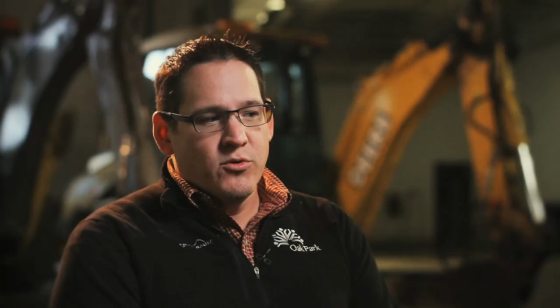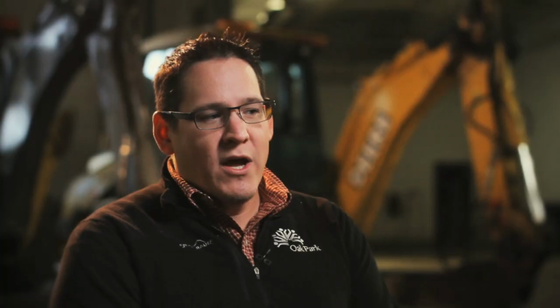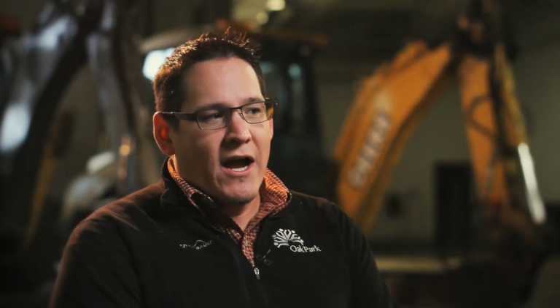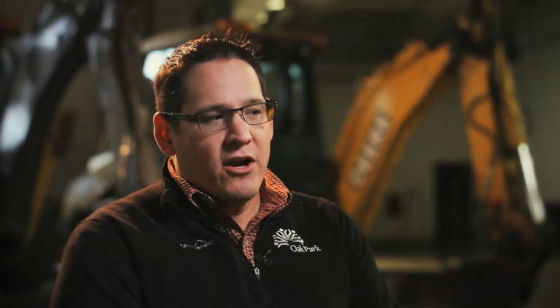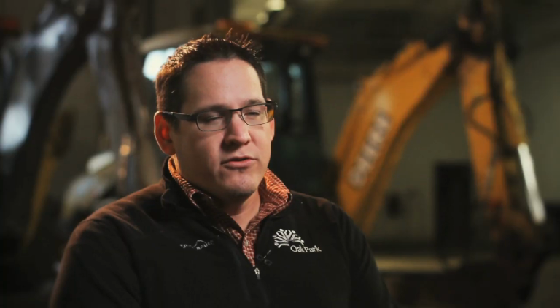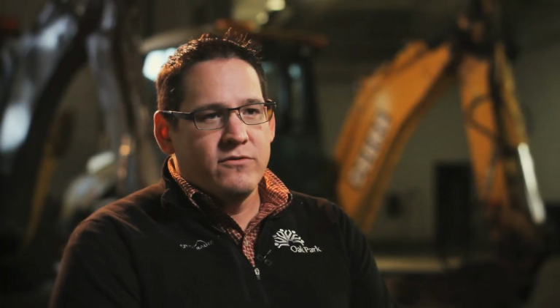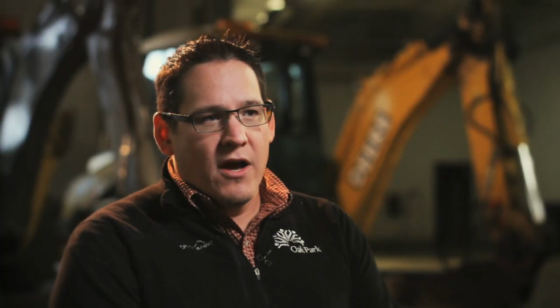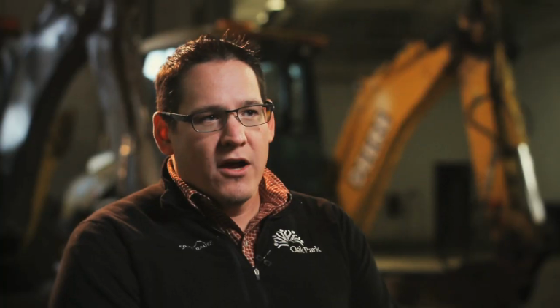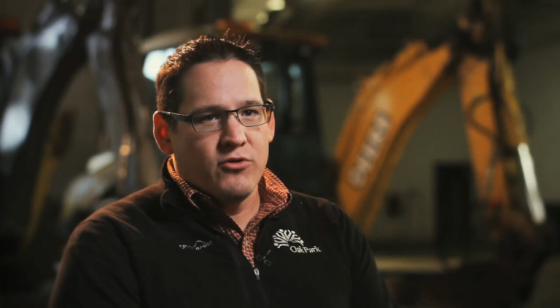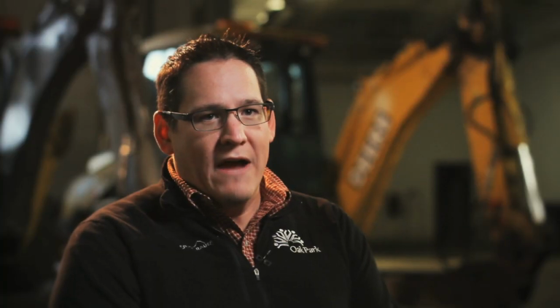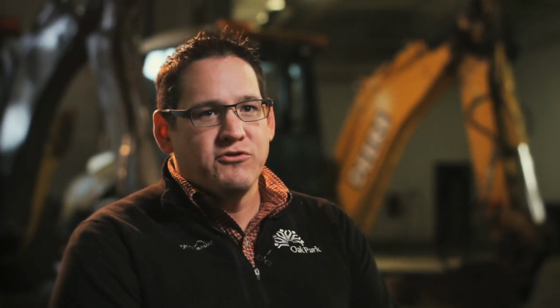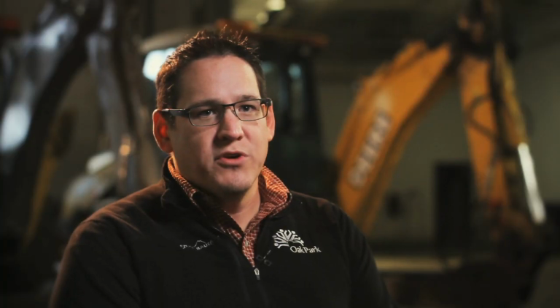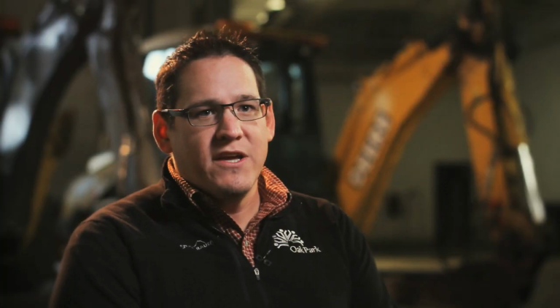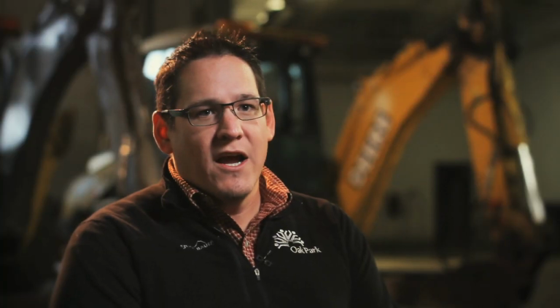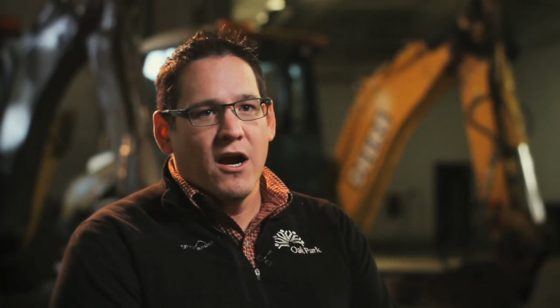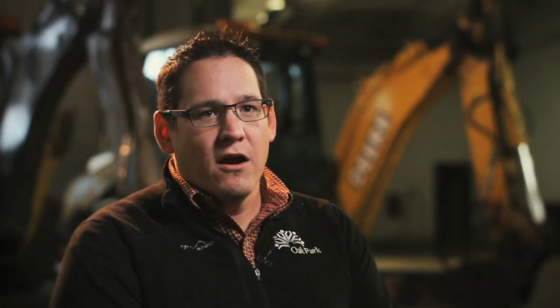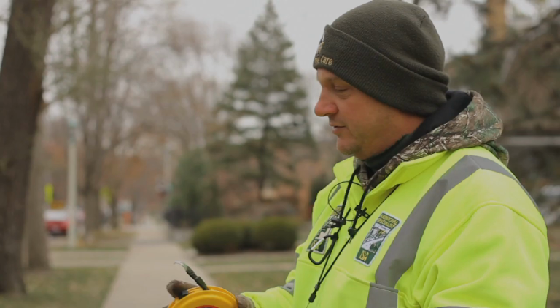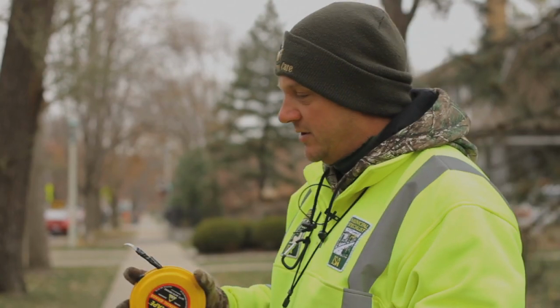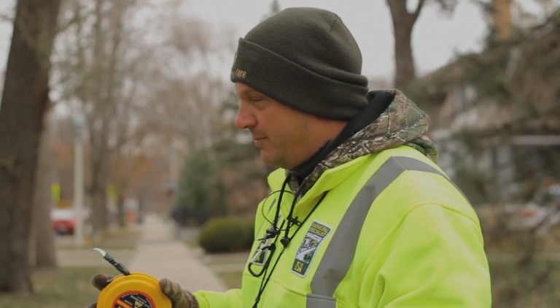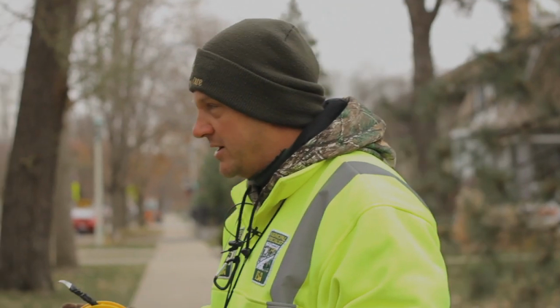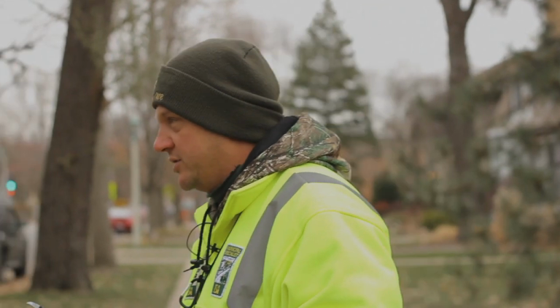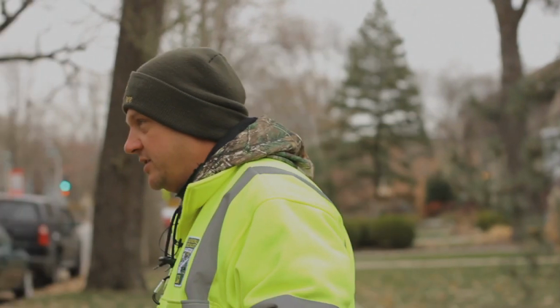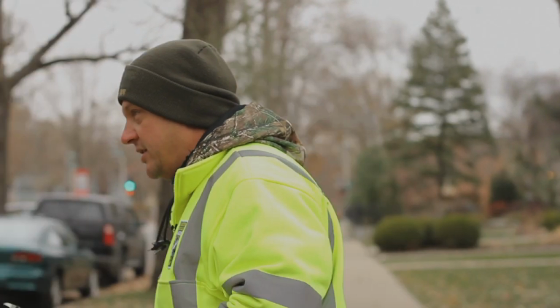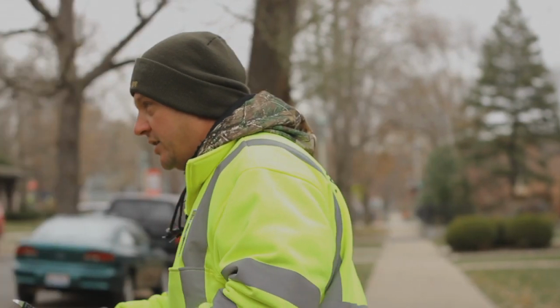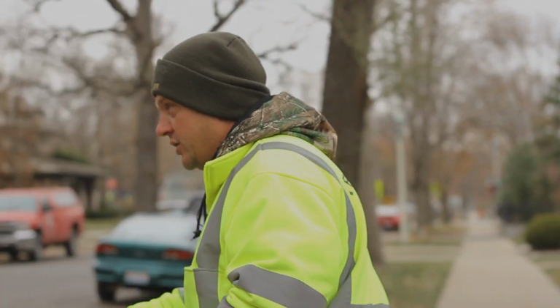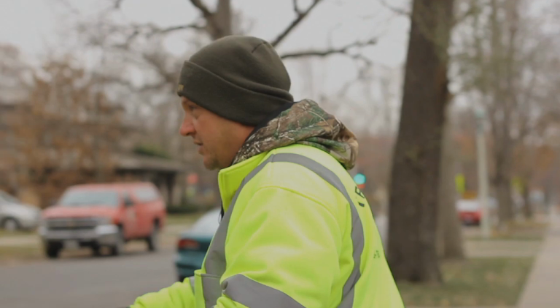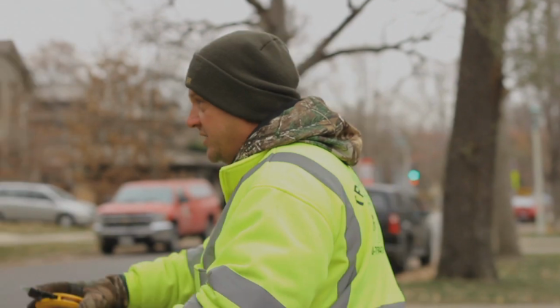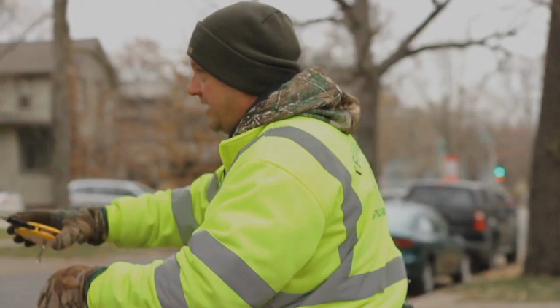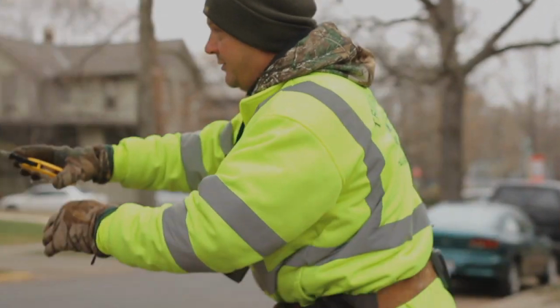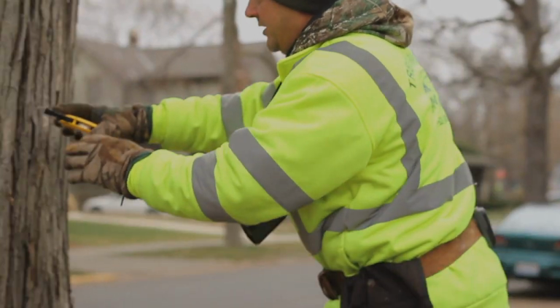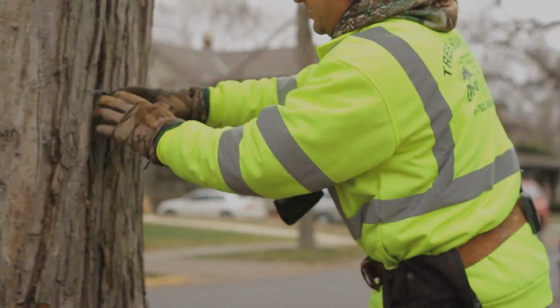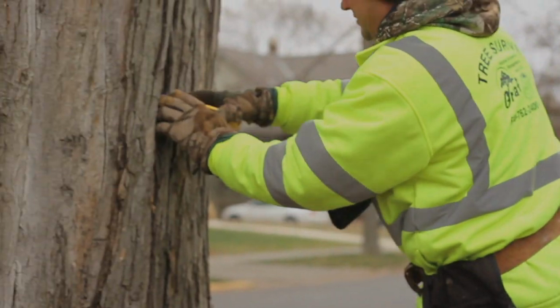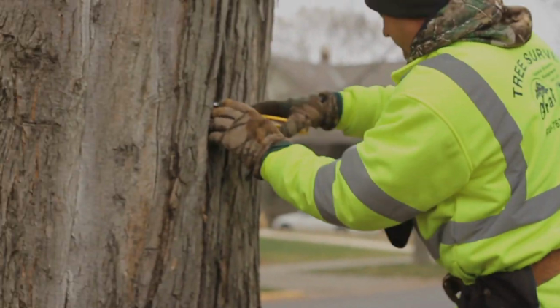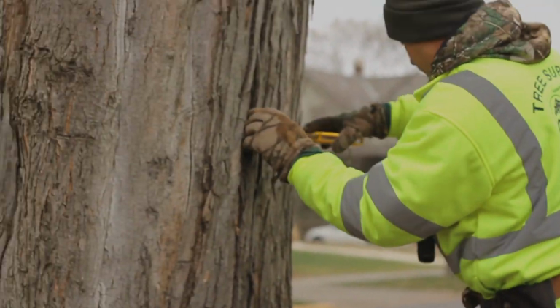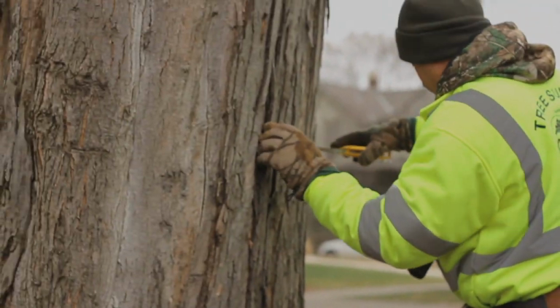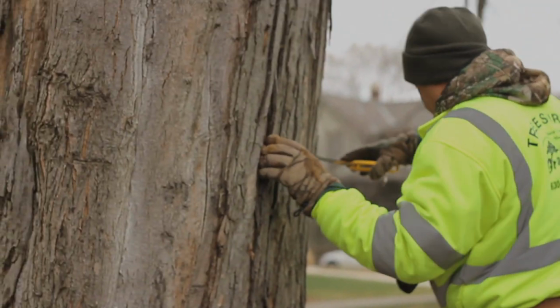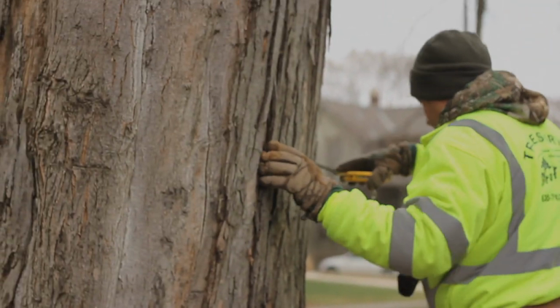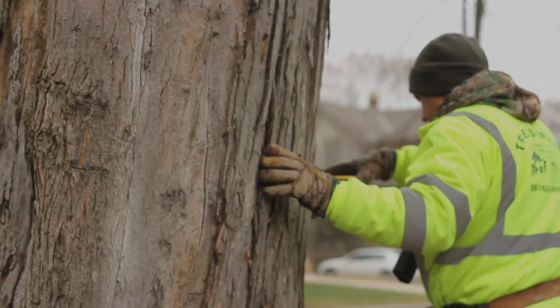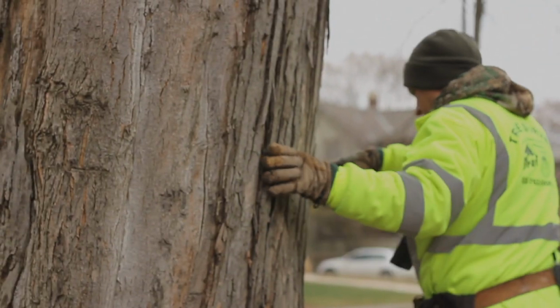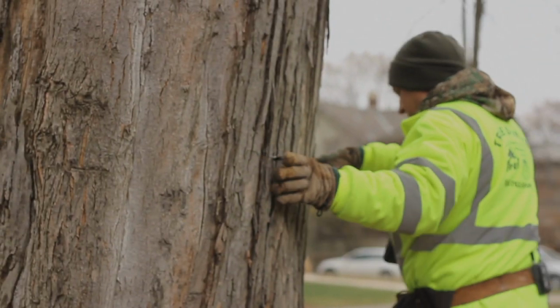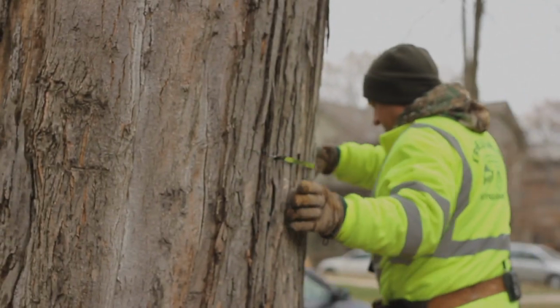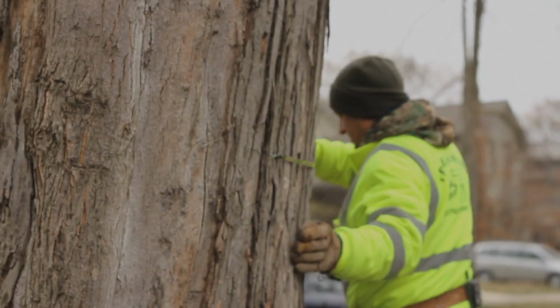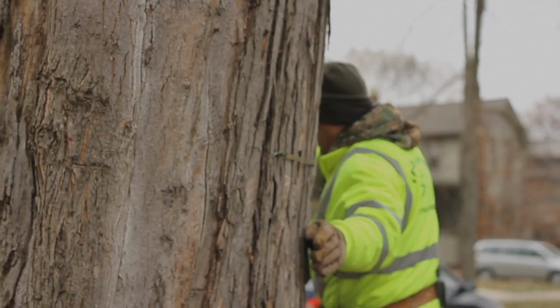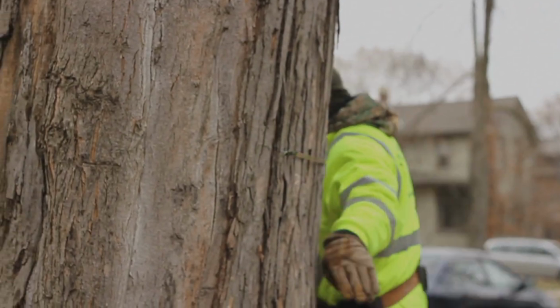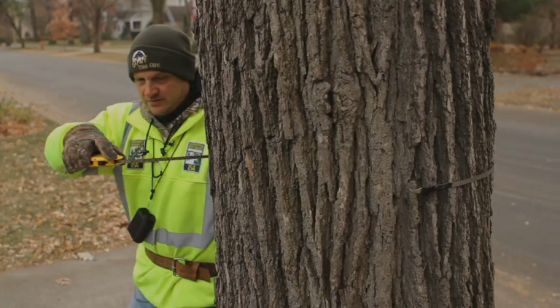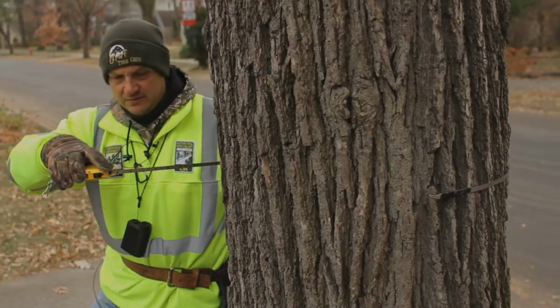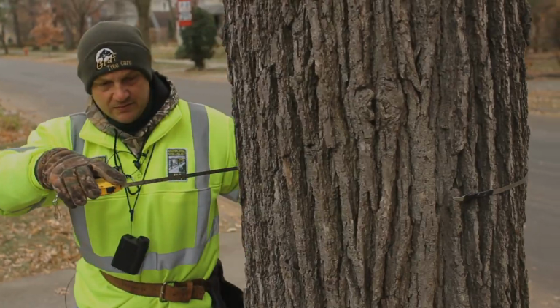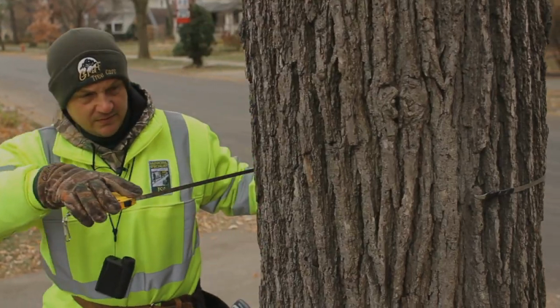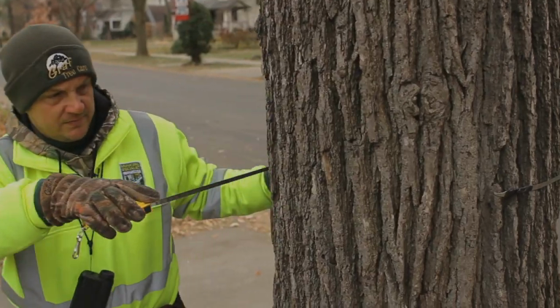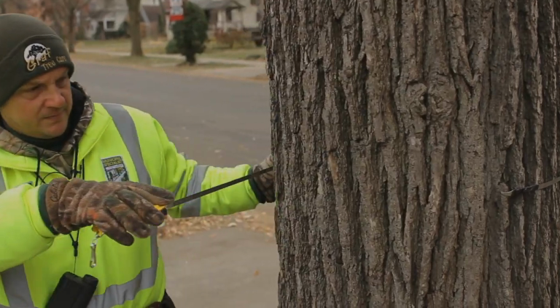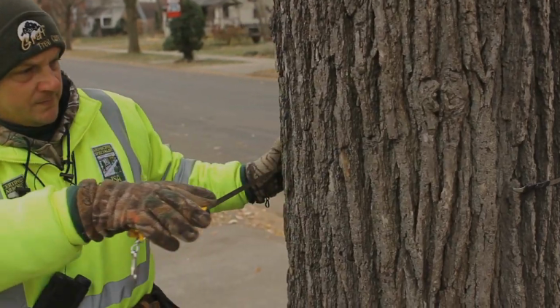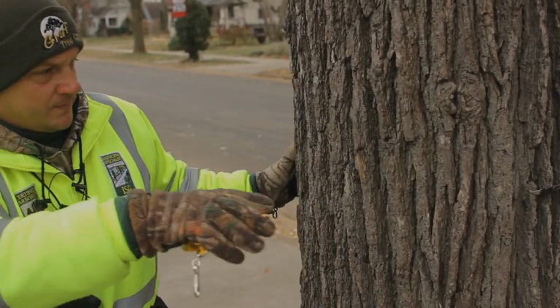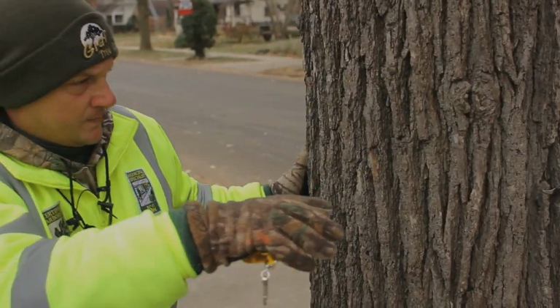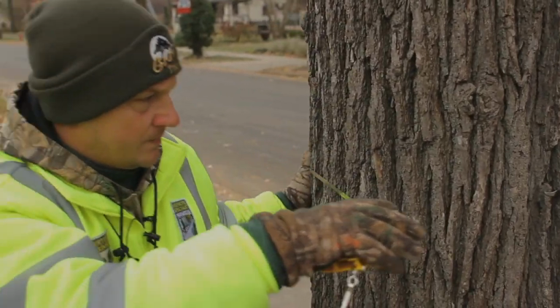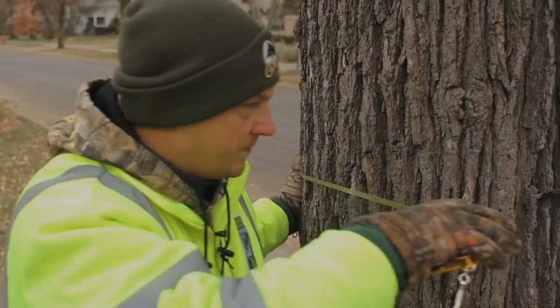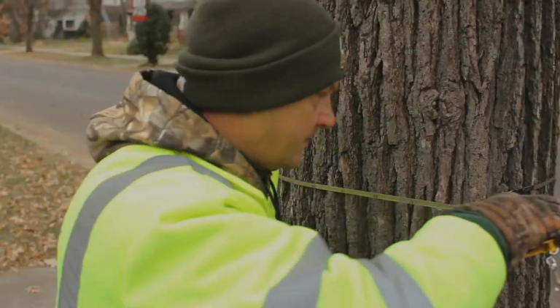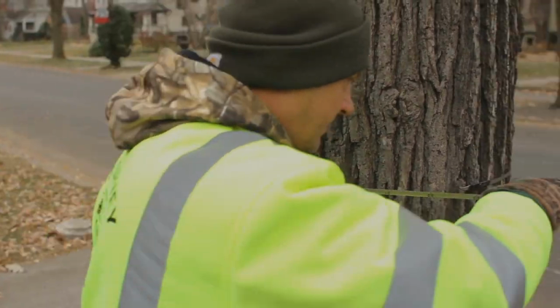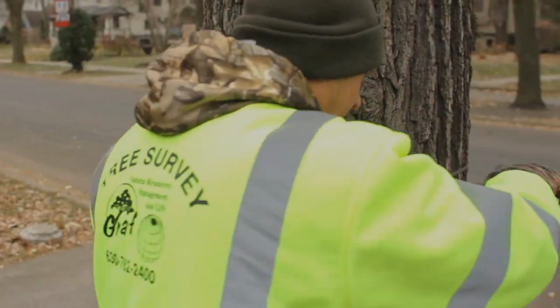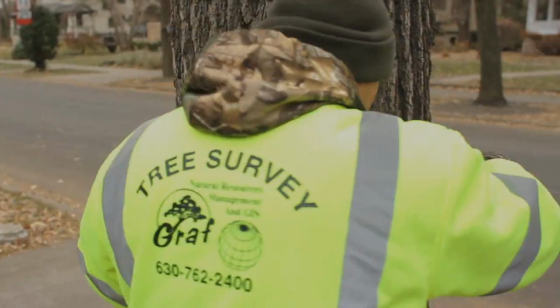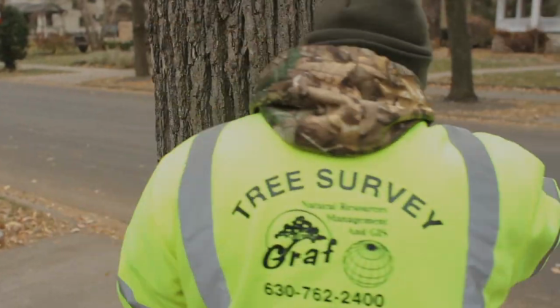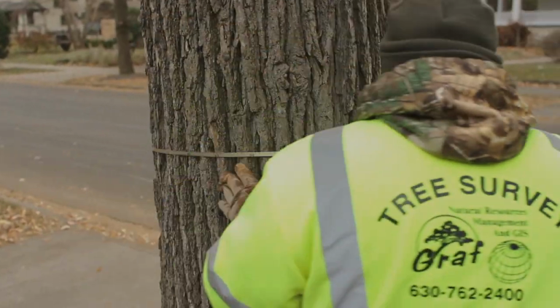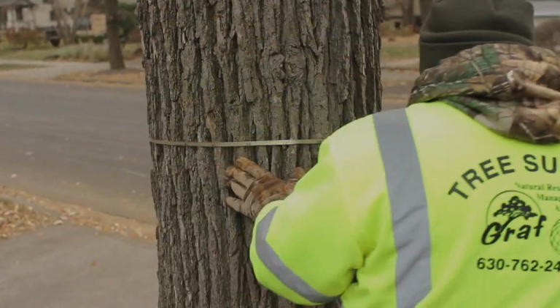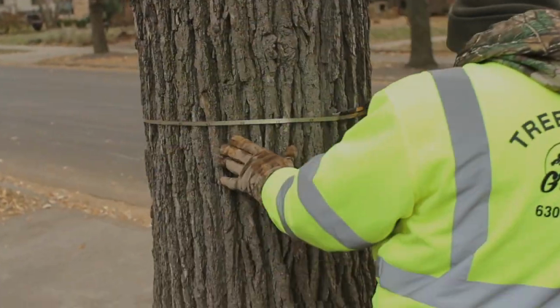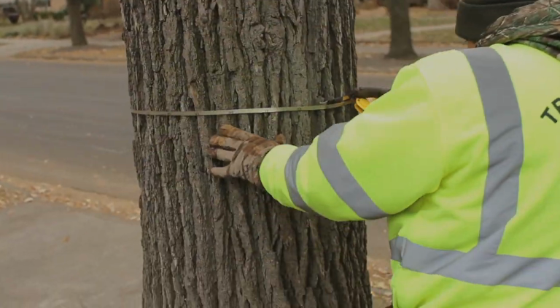We hired Graft Tree Care to do our inventory. I'll measure the trunk diameter. We're looking at somewhere around 18 to 19,000 trees.